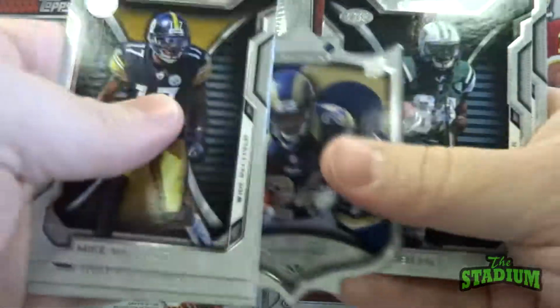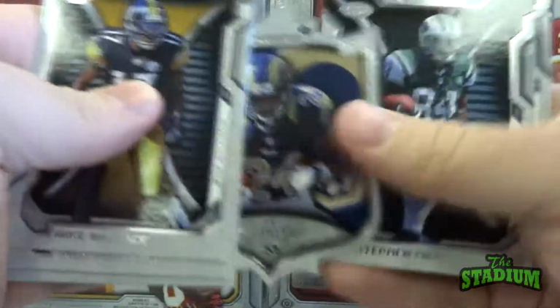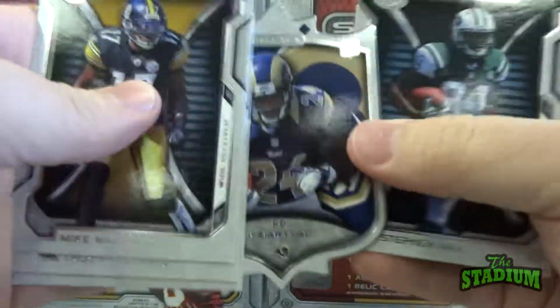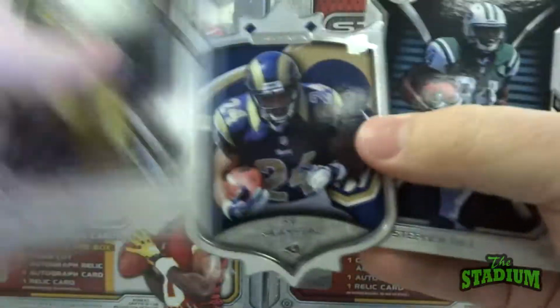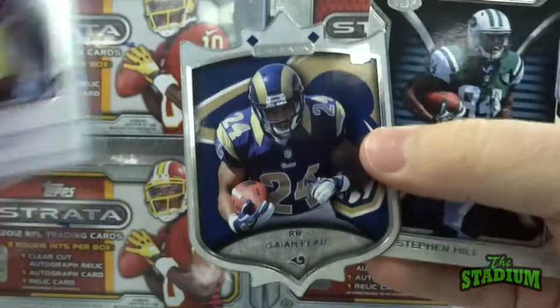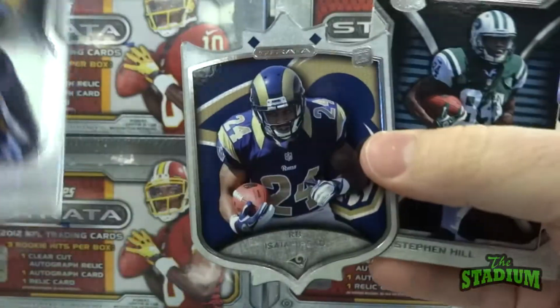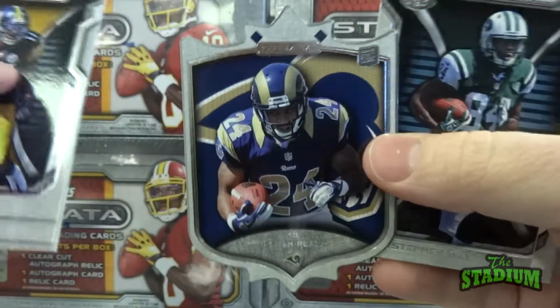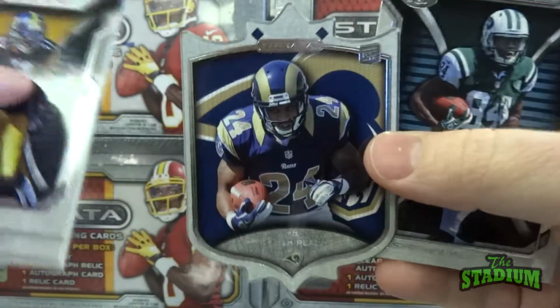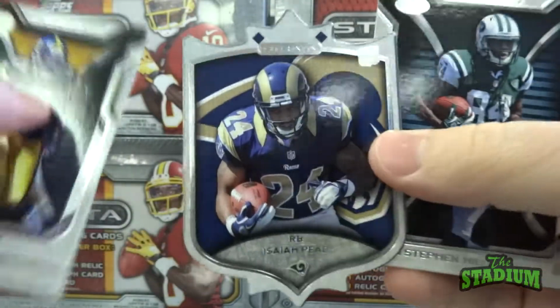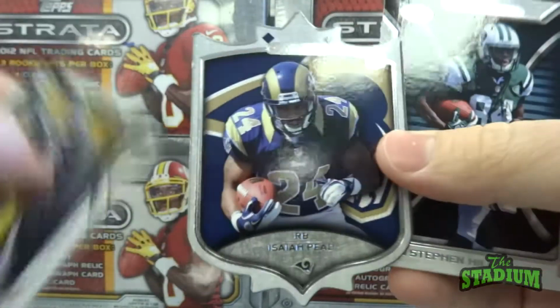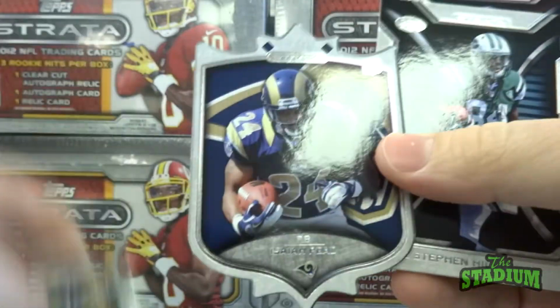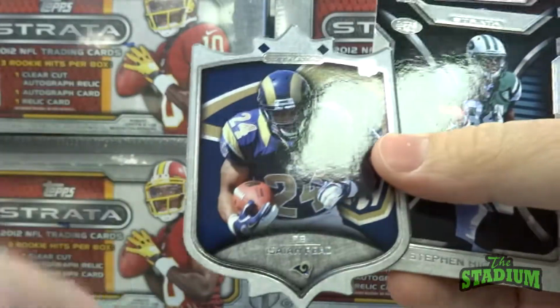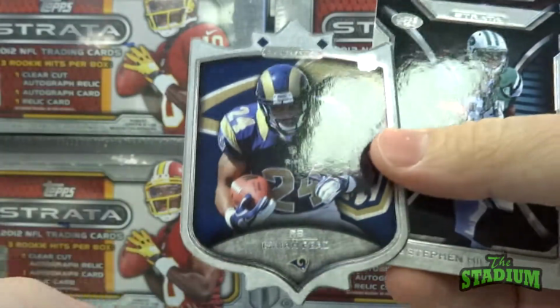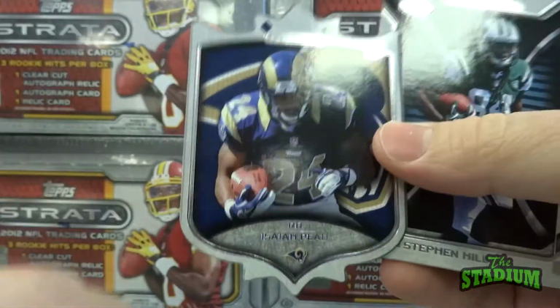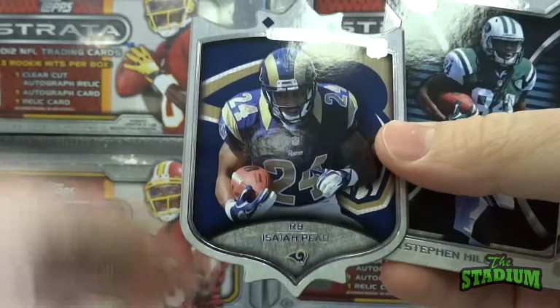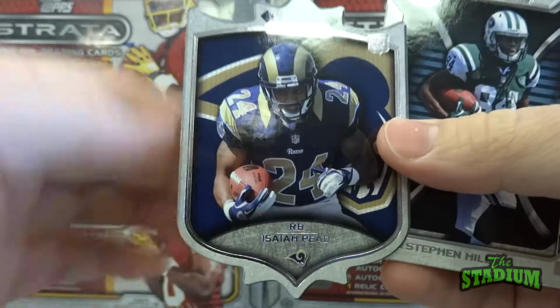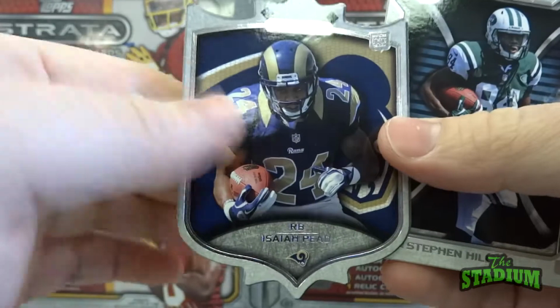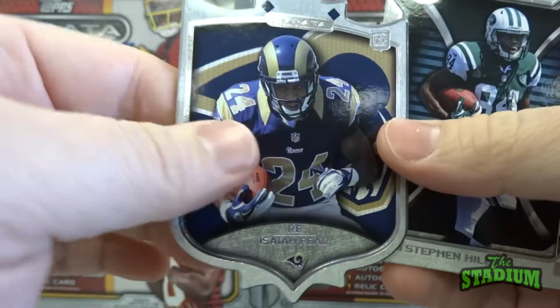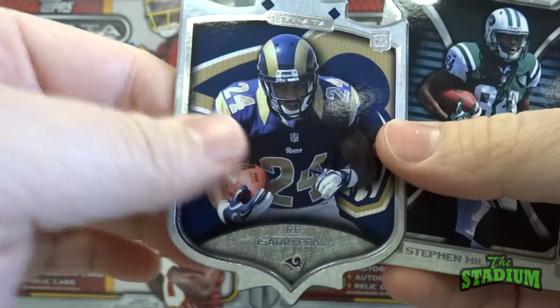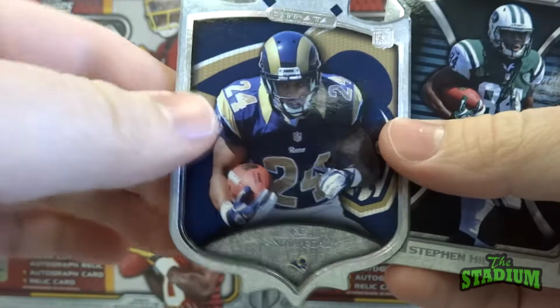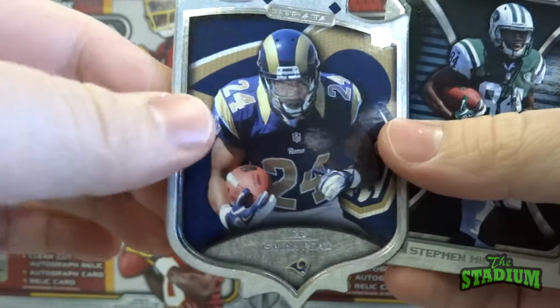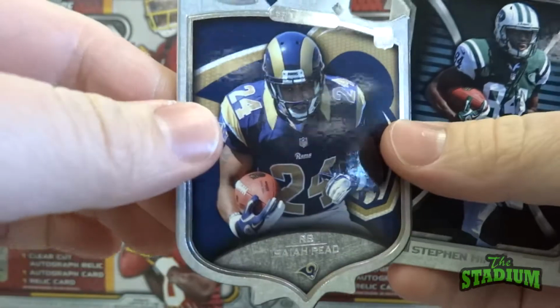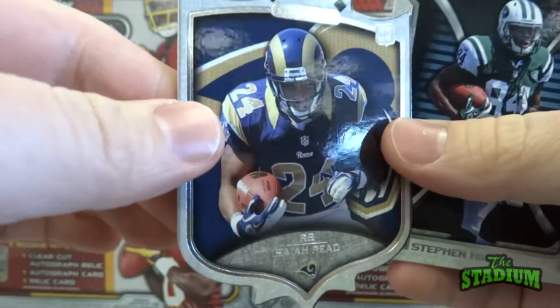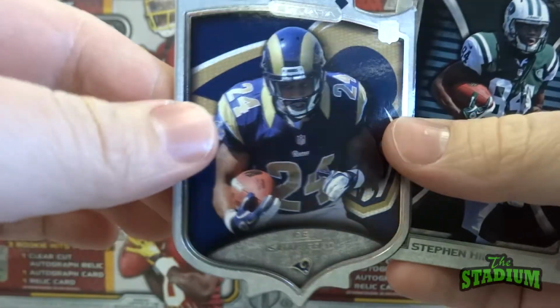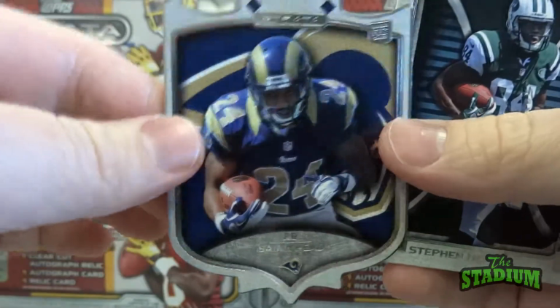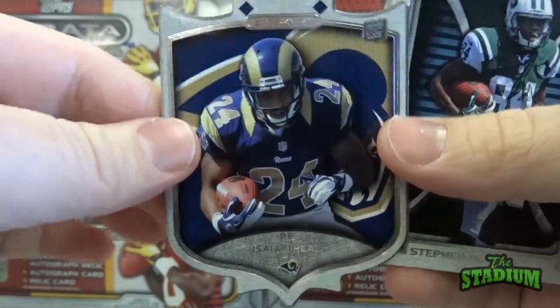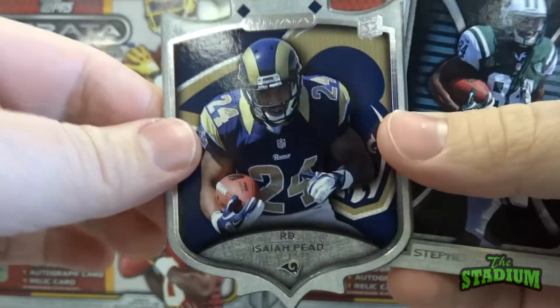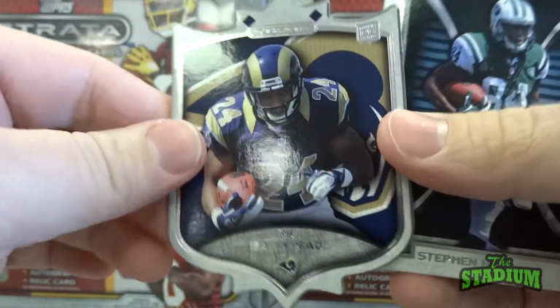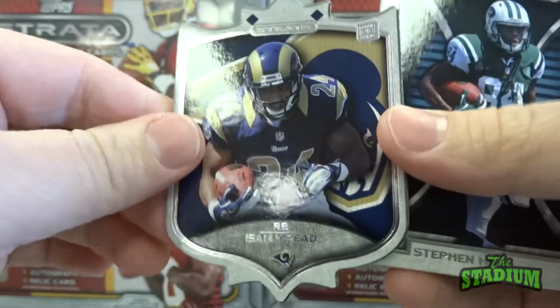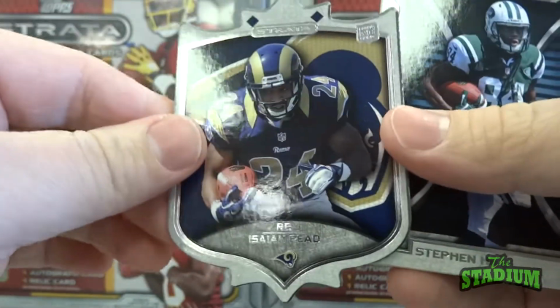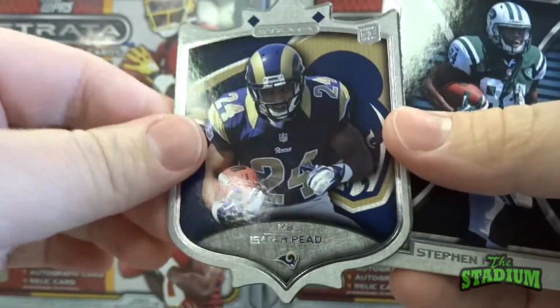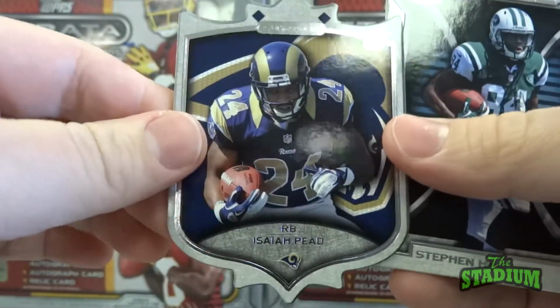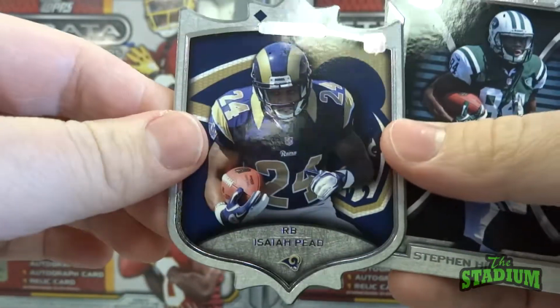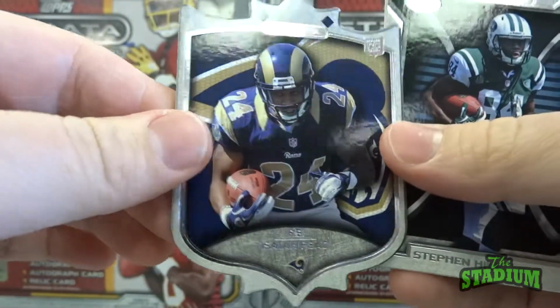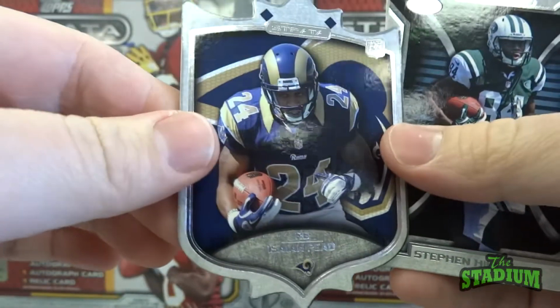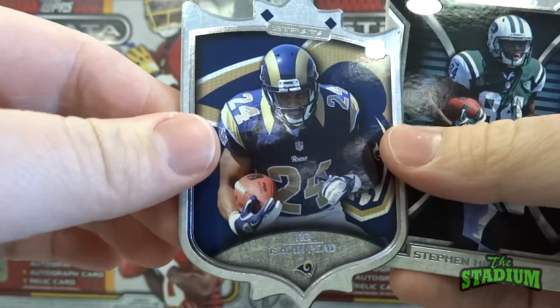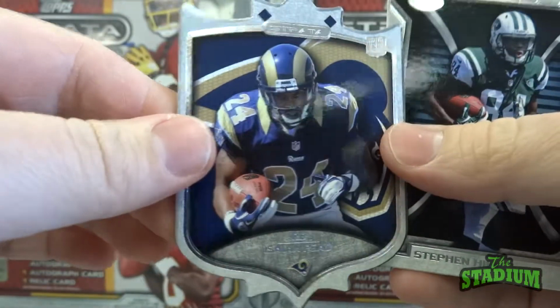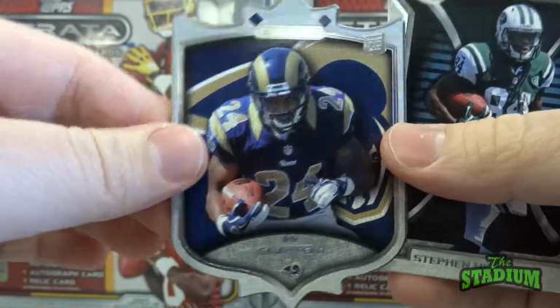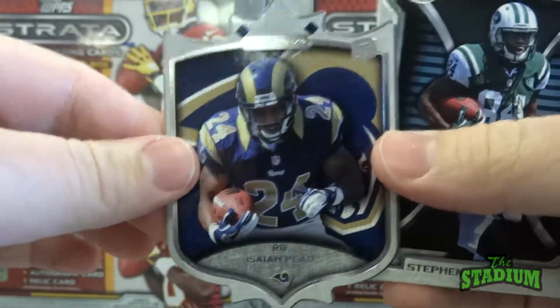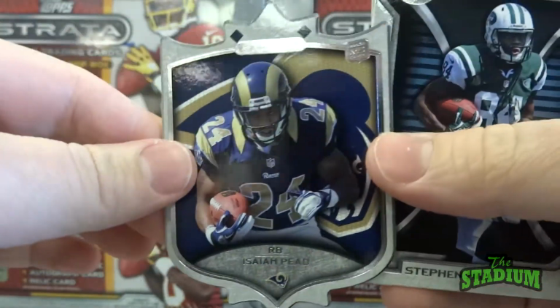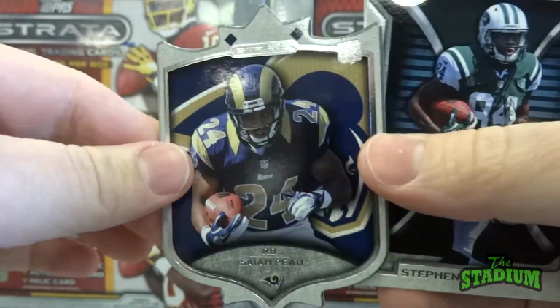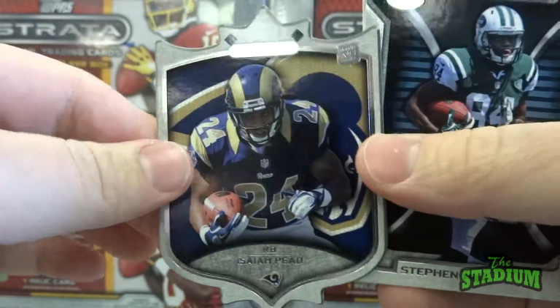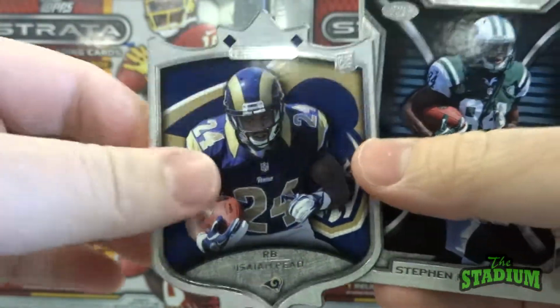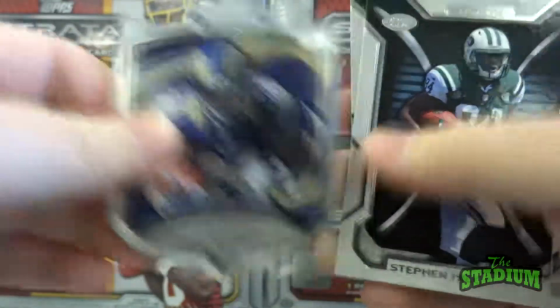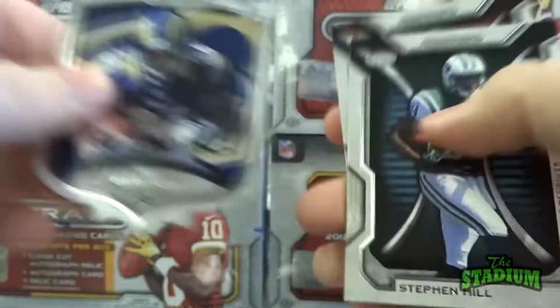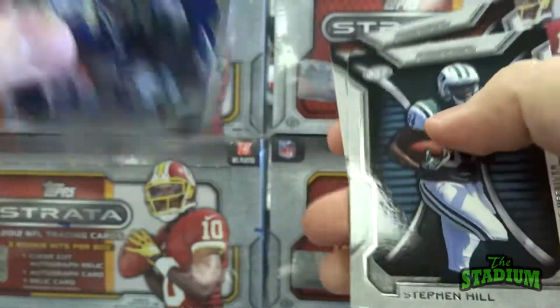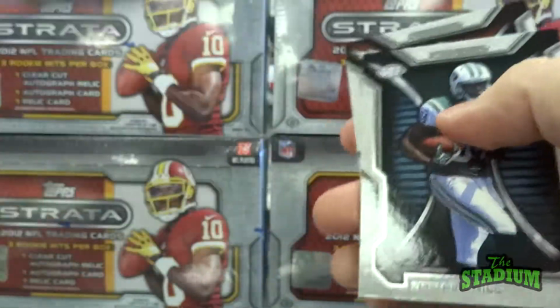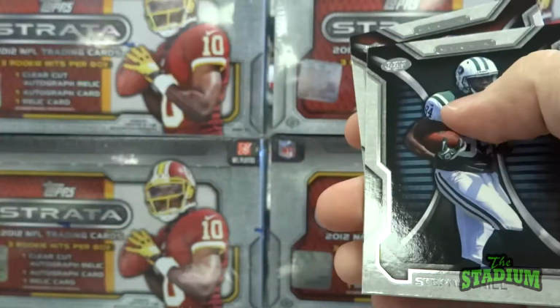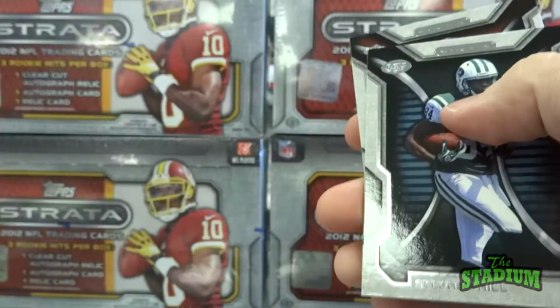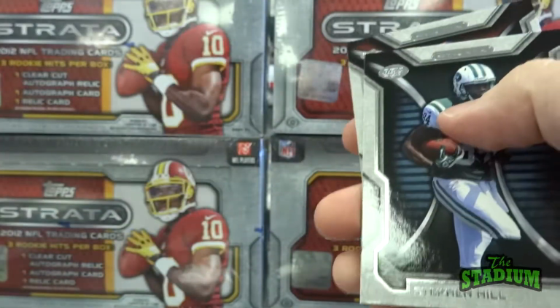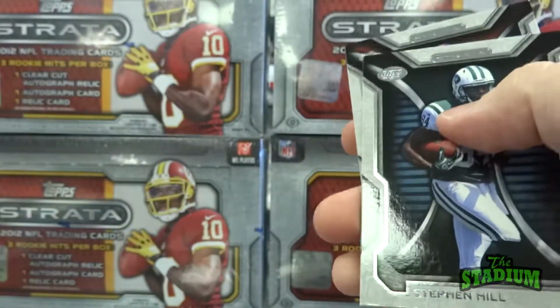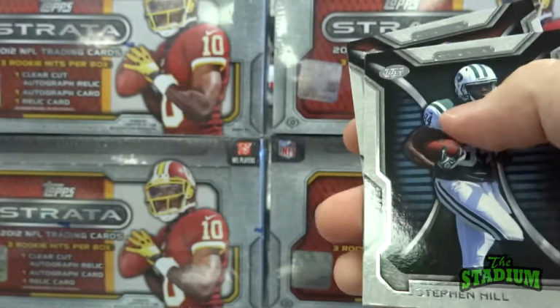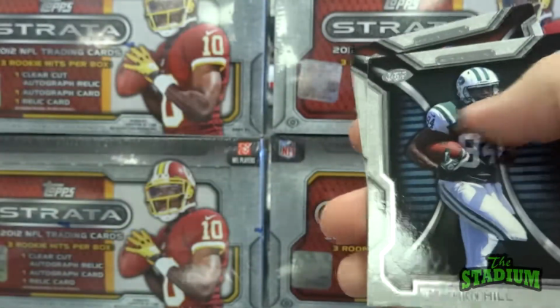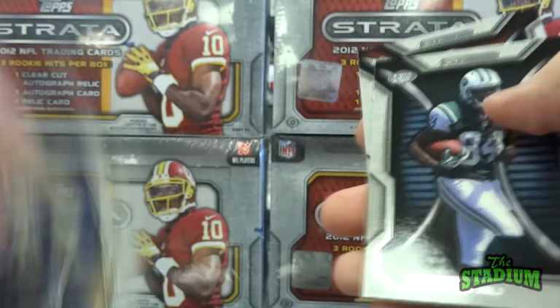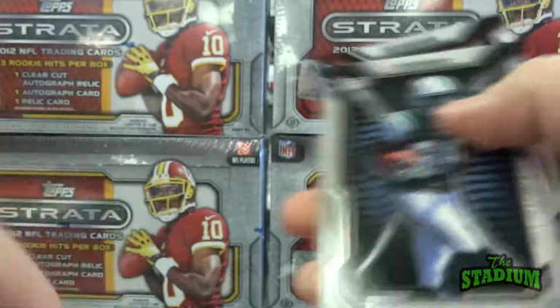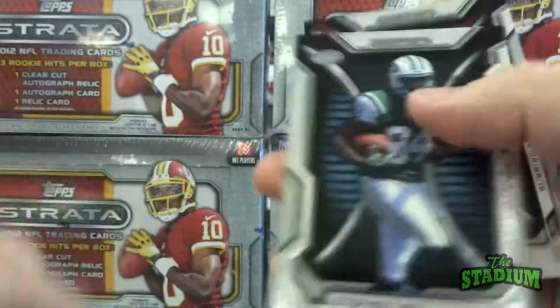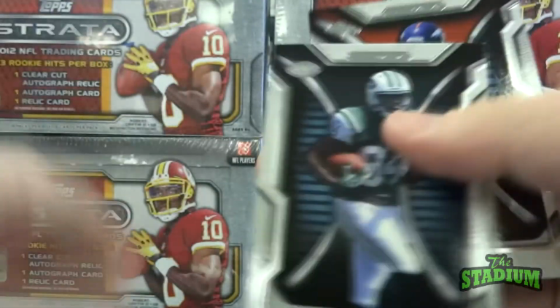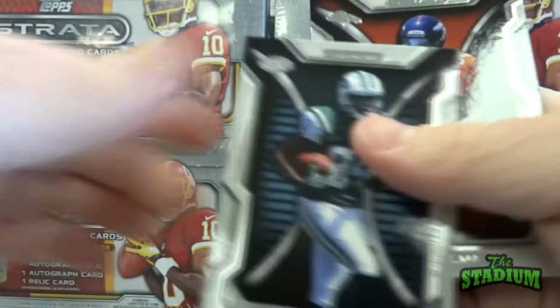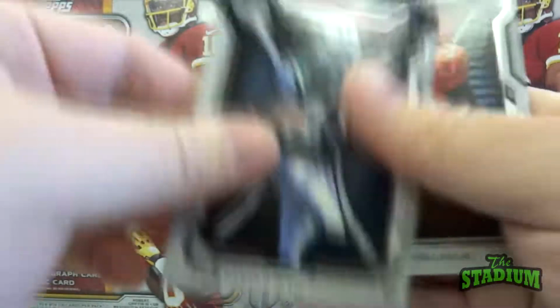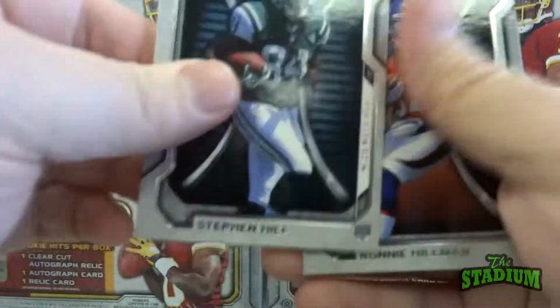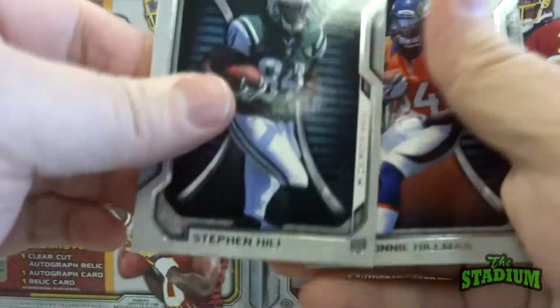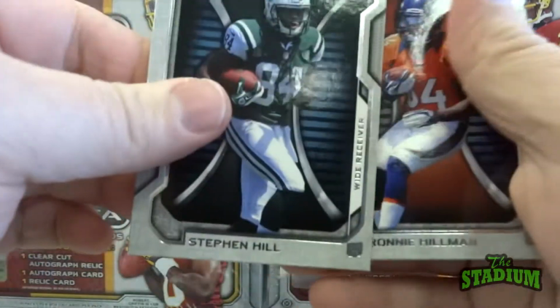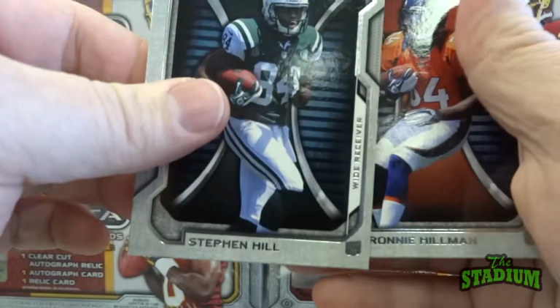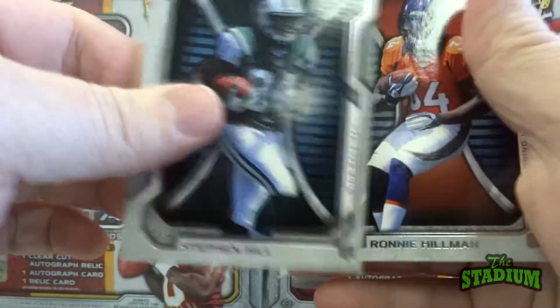Here's a sharp looking card — a die-cut of Isaiah Pede. Very neat.